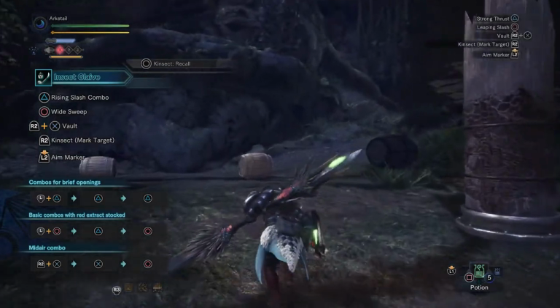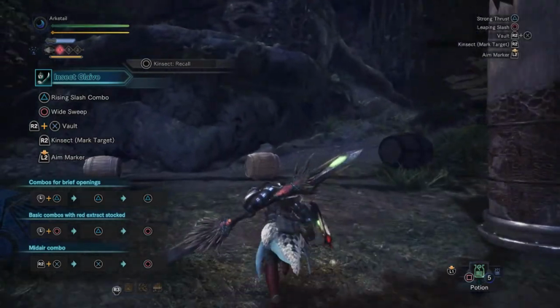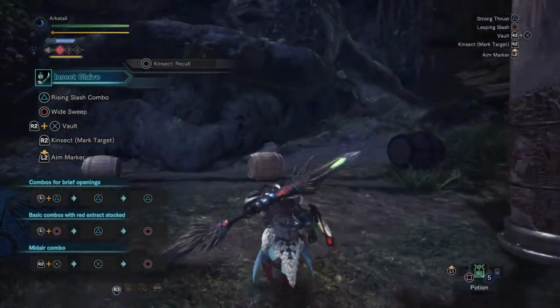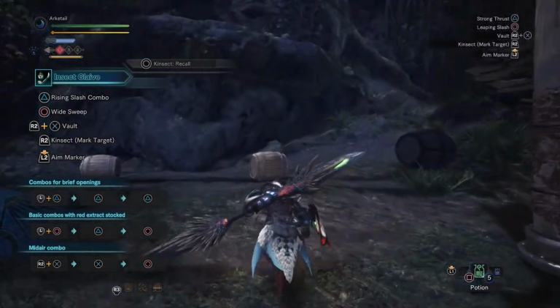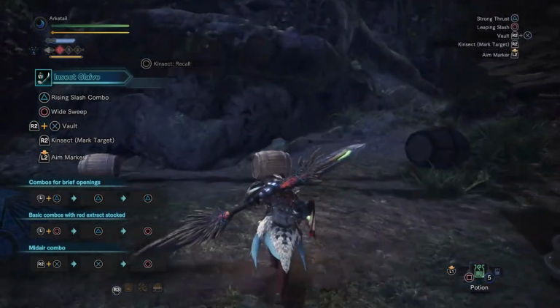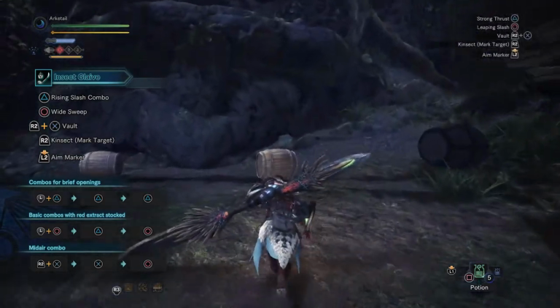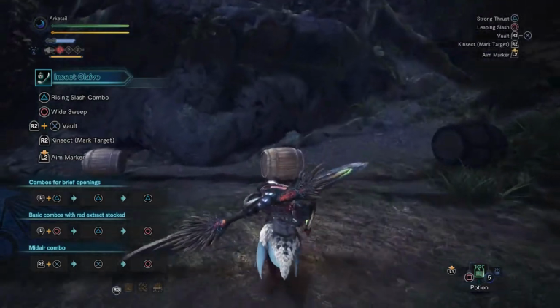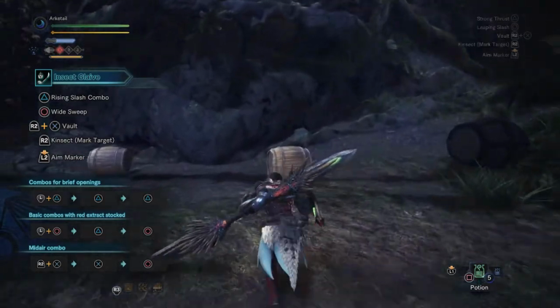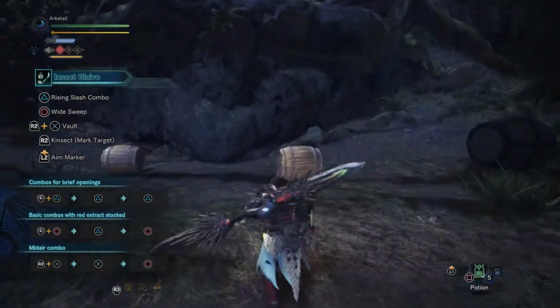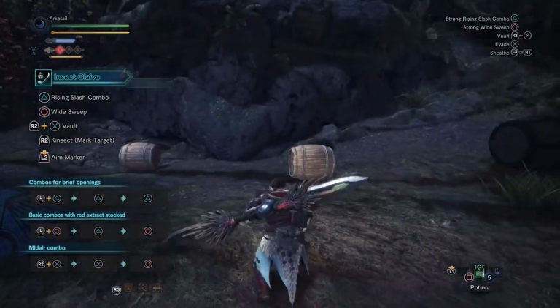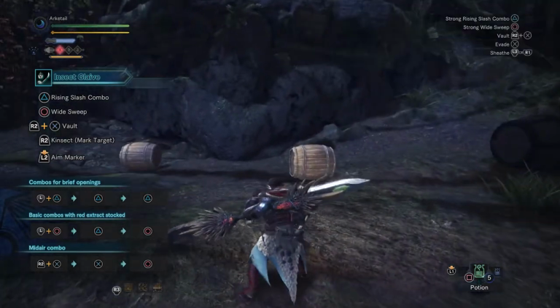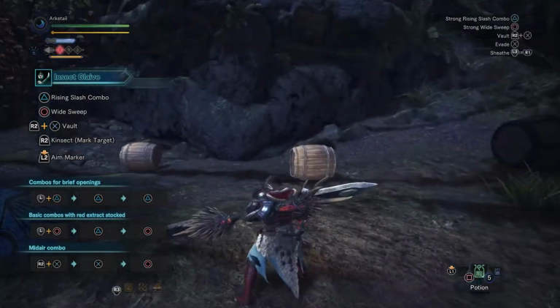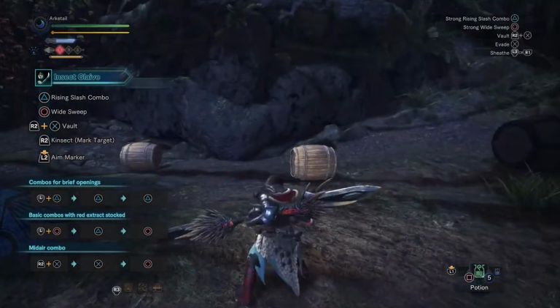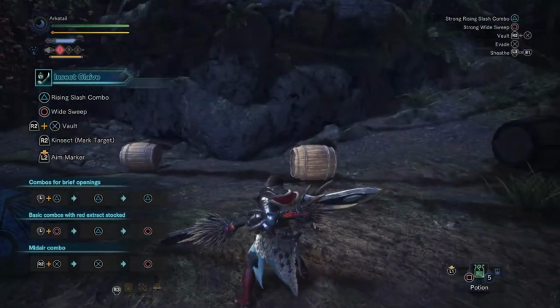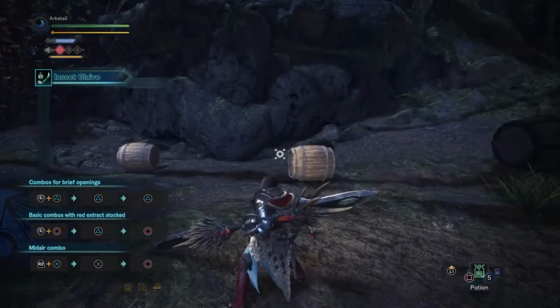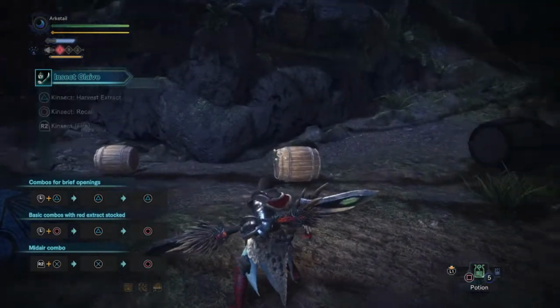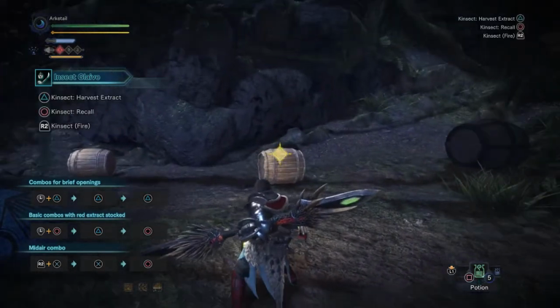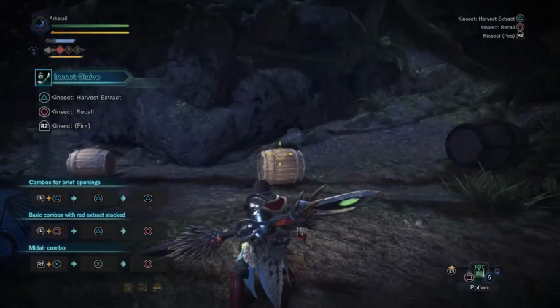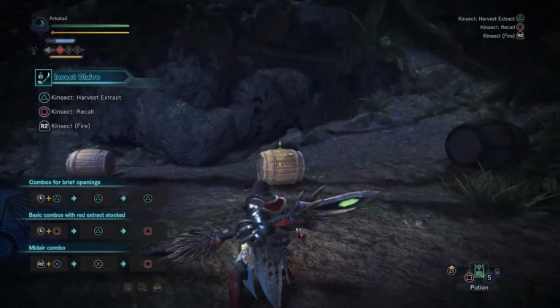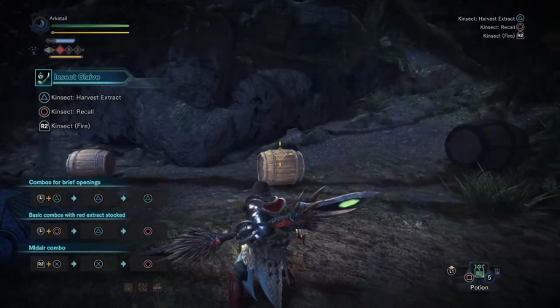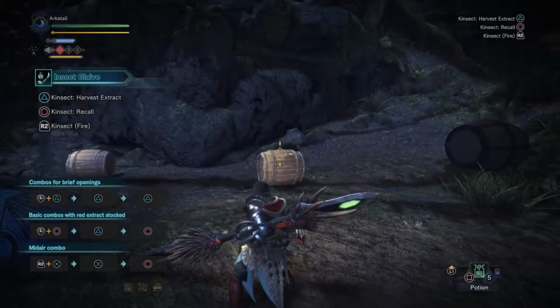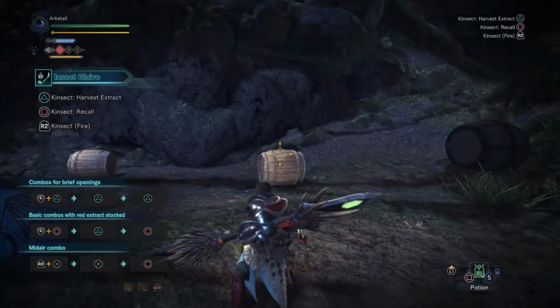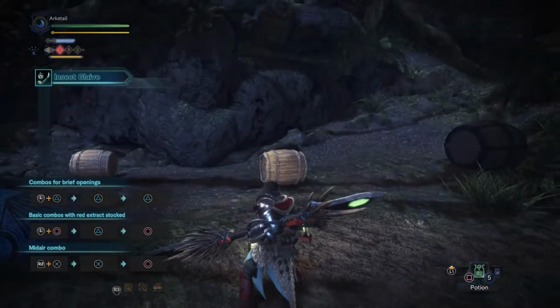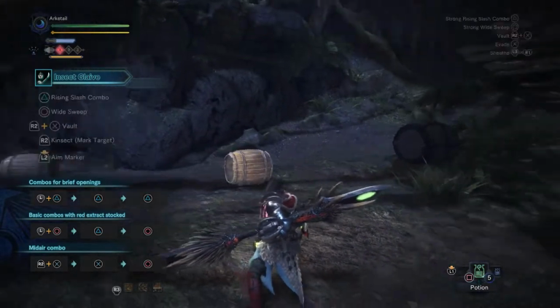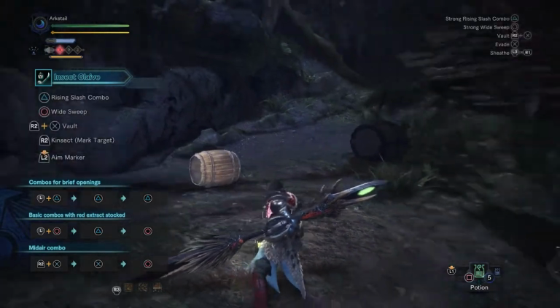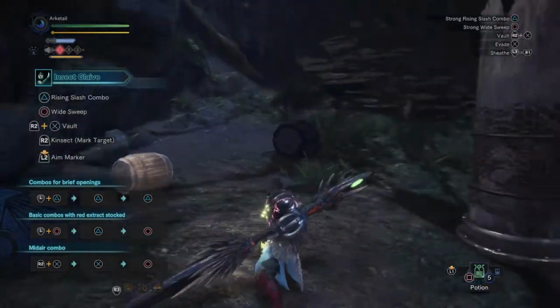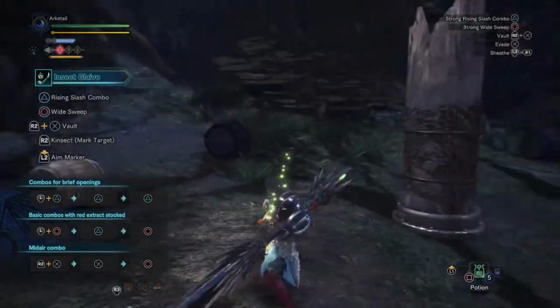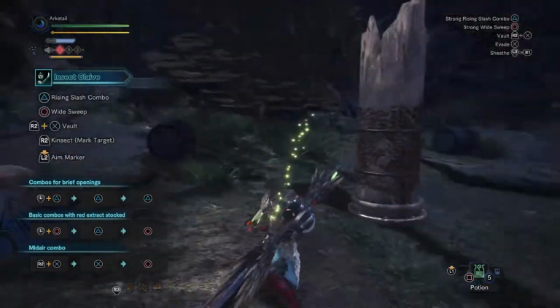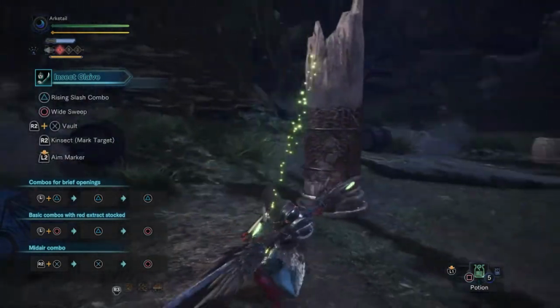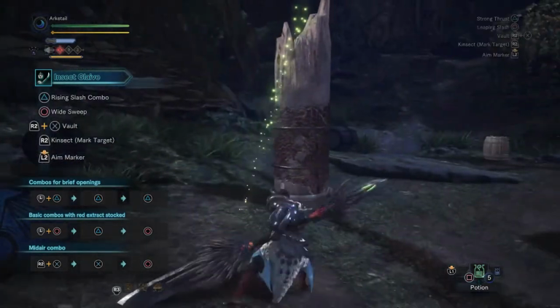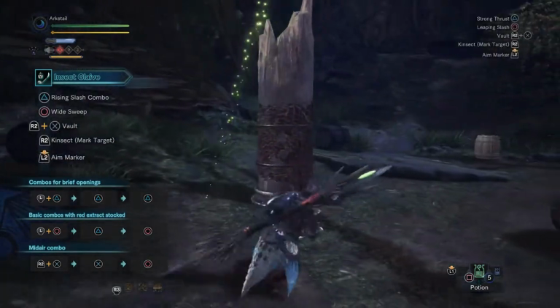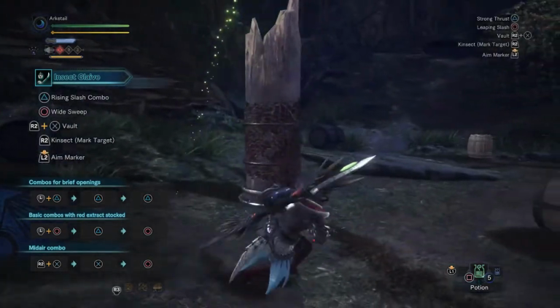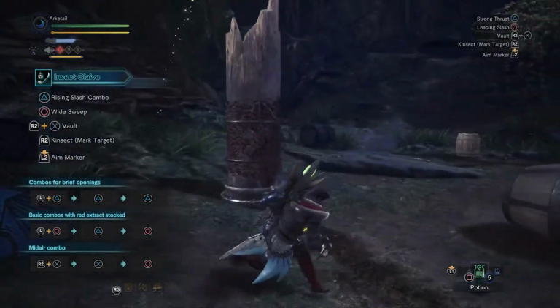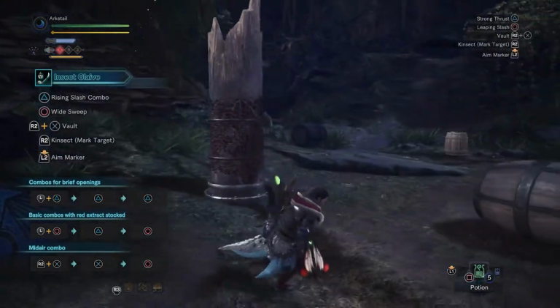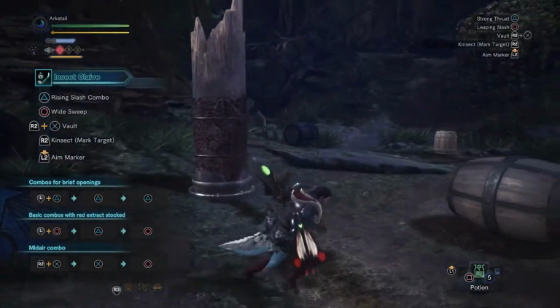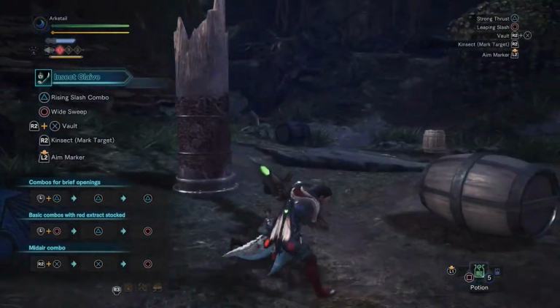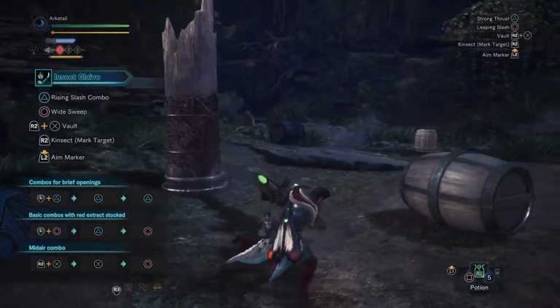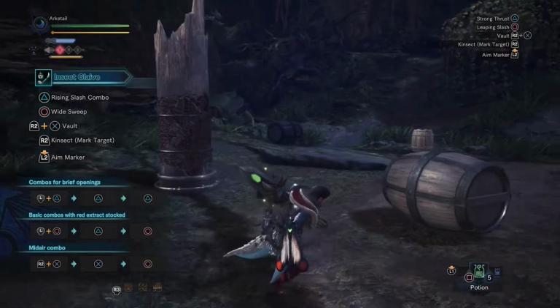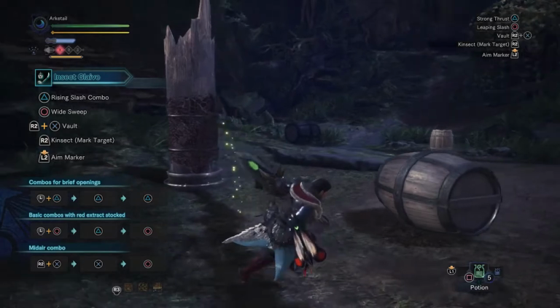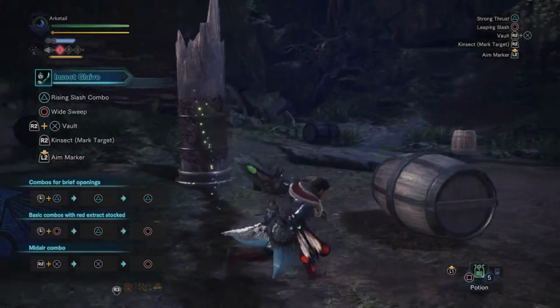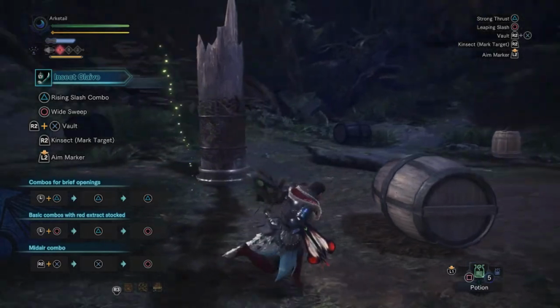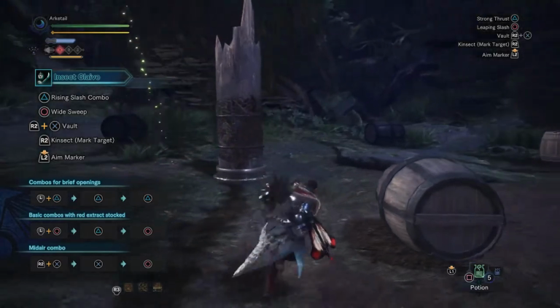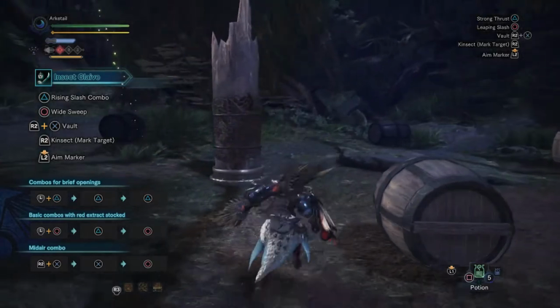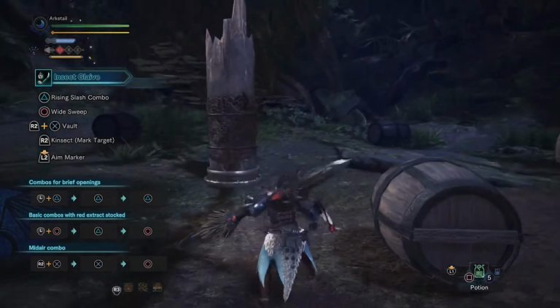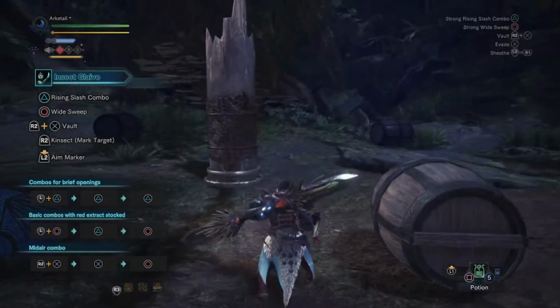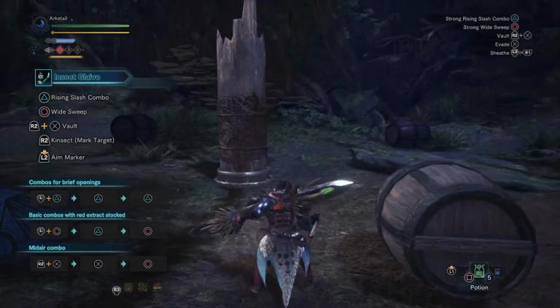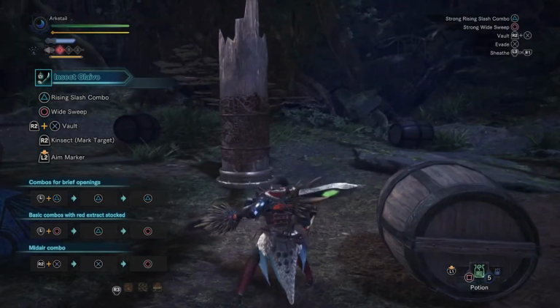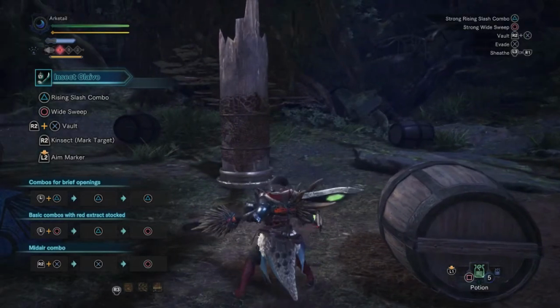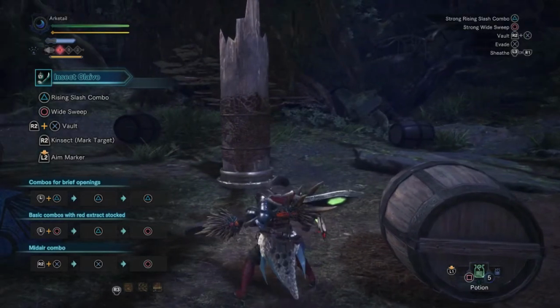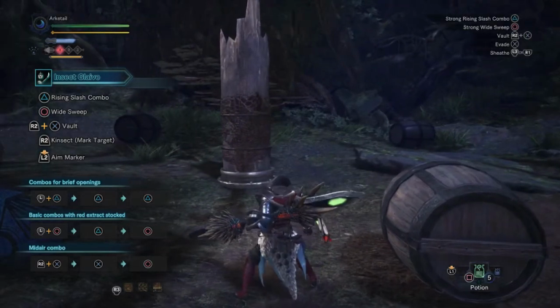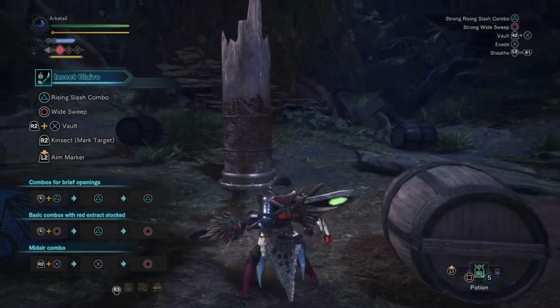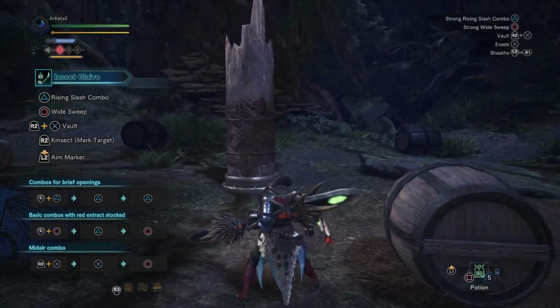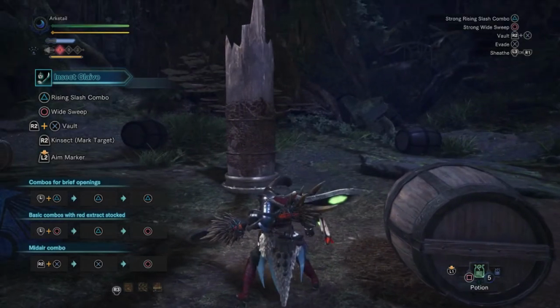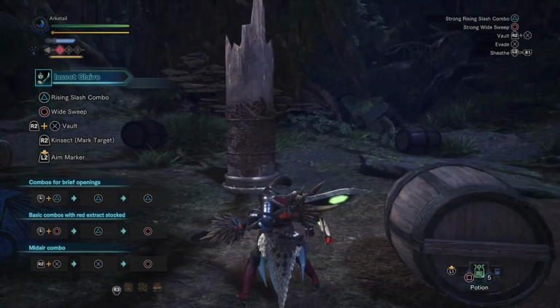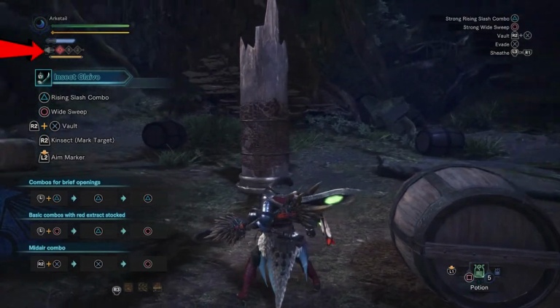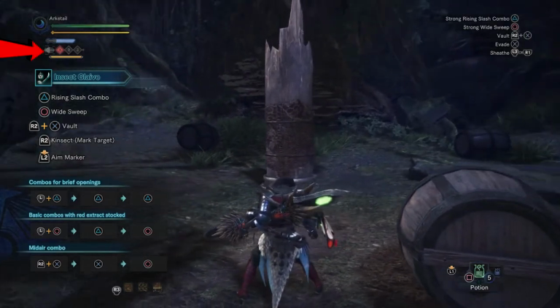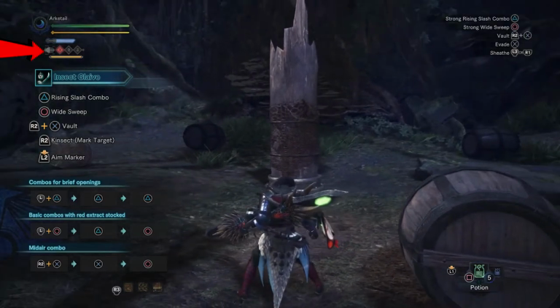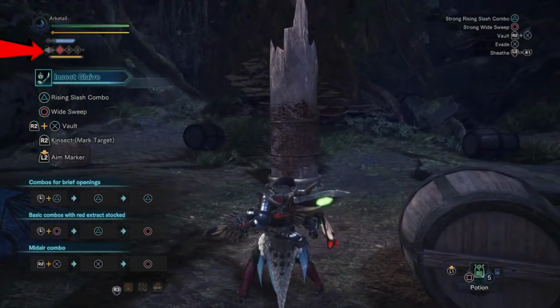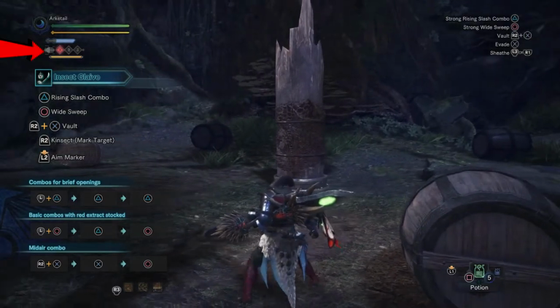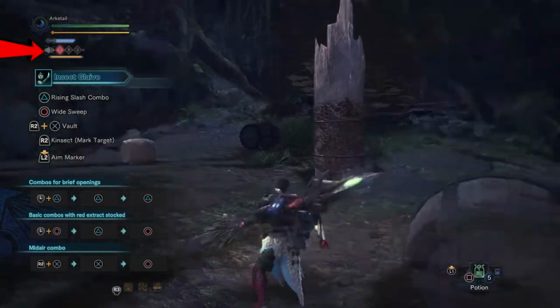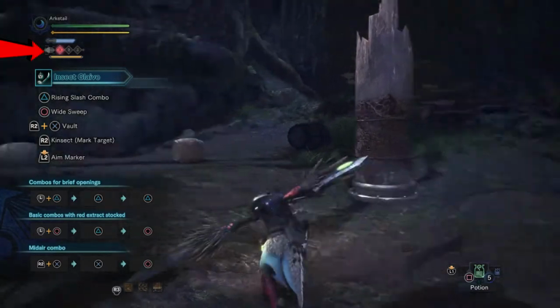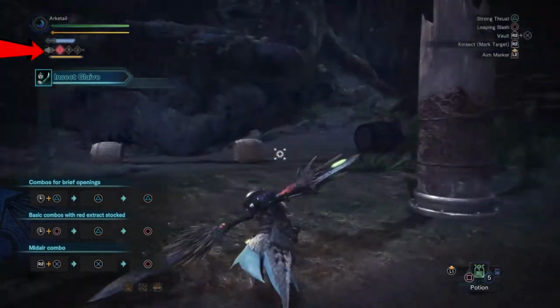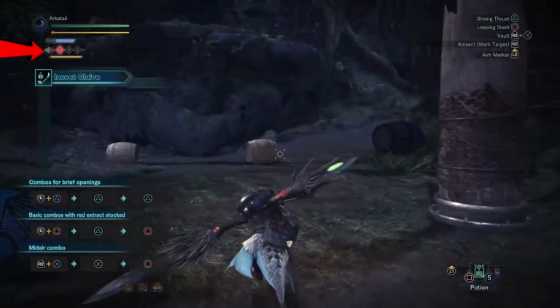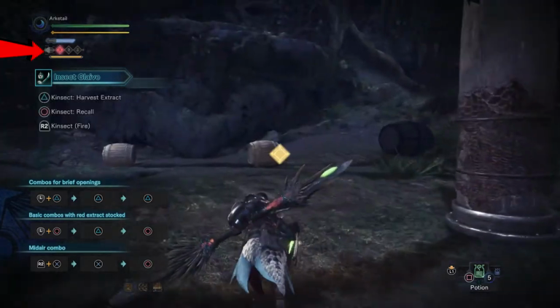The important part is recalling your Kinsekt to collect the buff it has obtained, indicated by the color of the Kinsekt in the upper left corner.